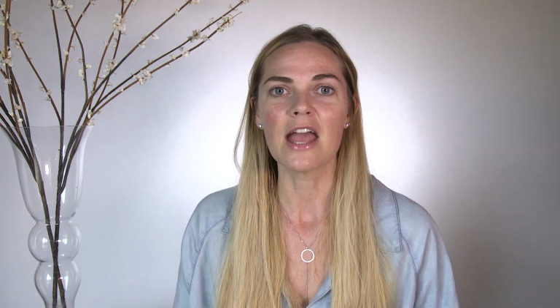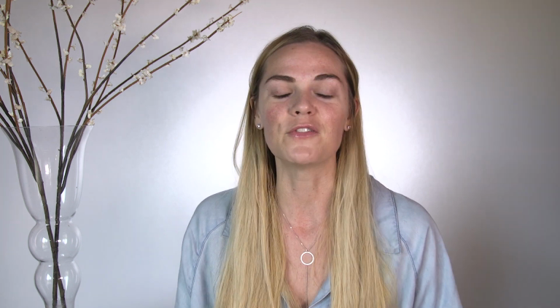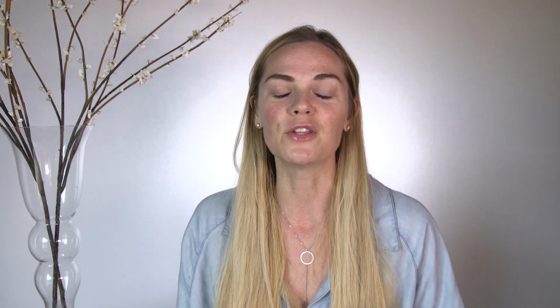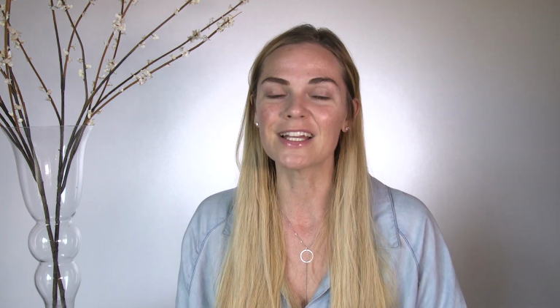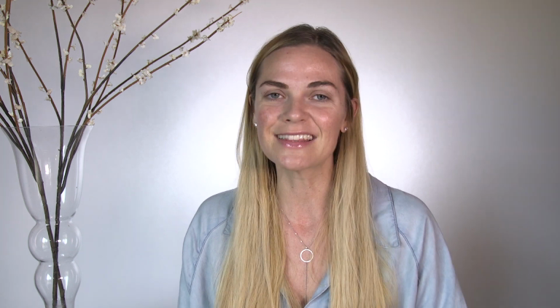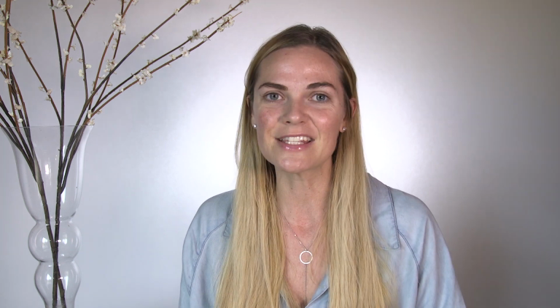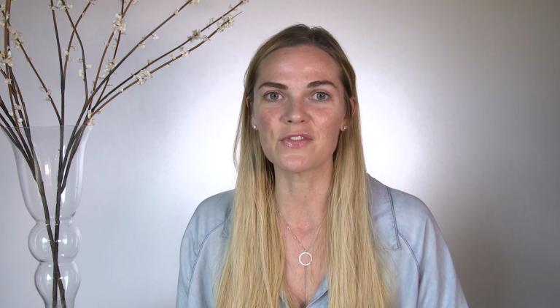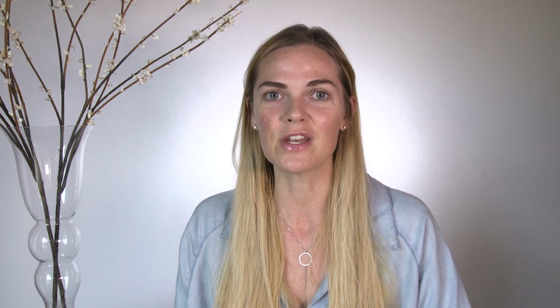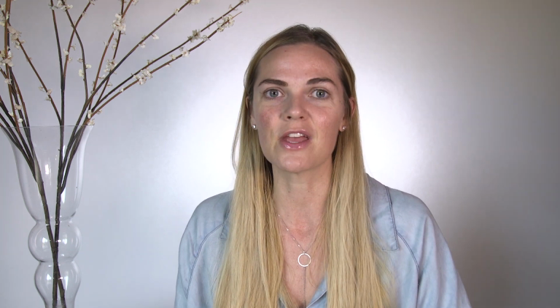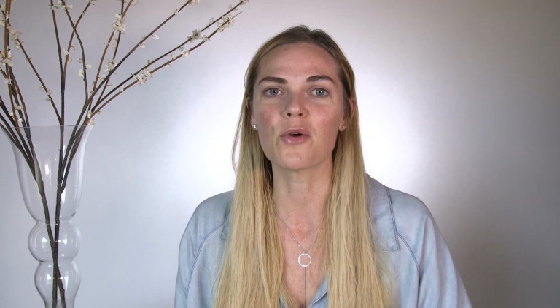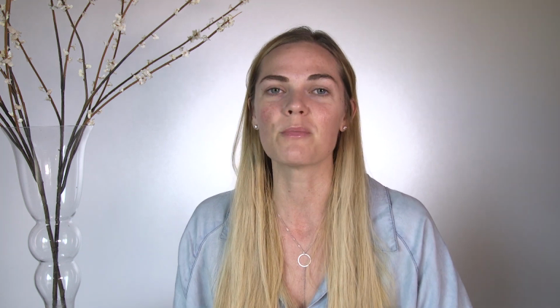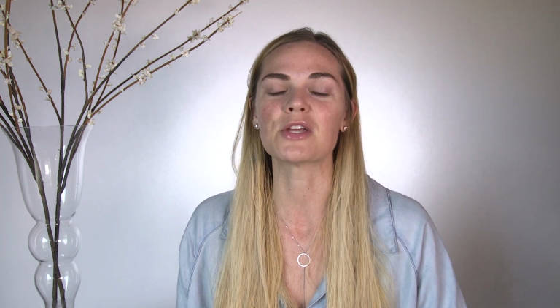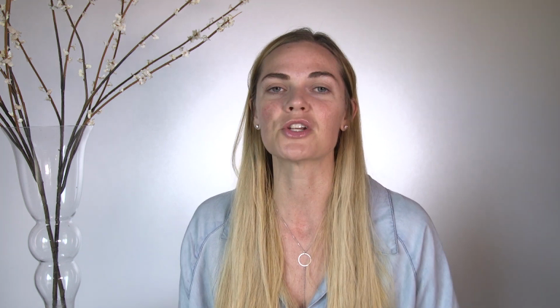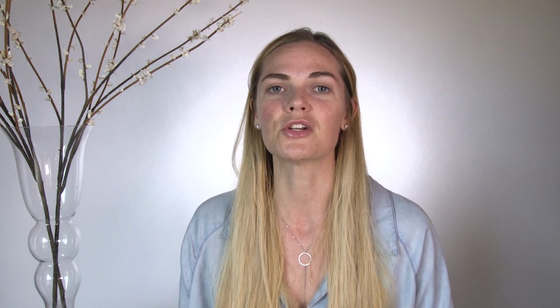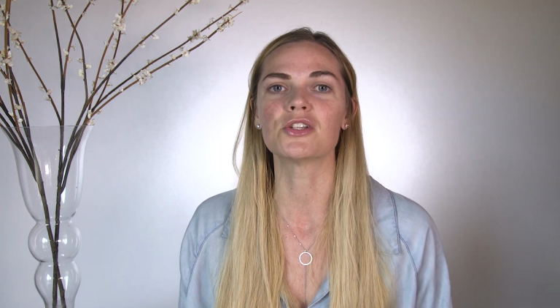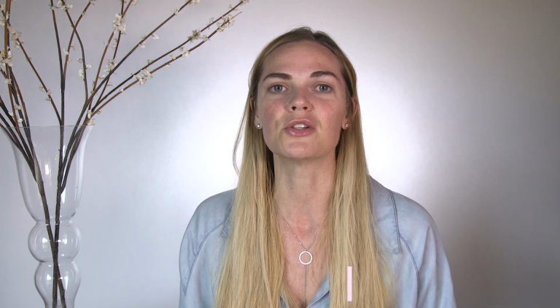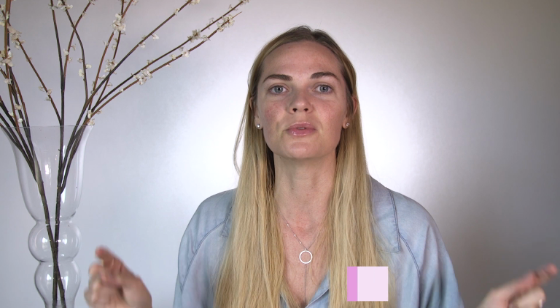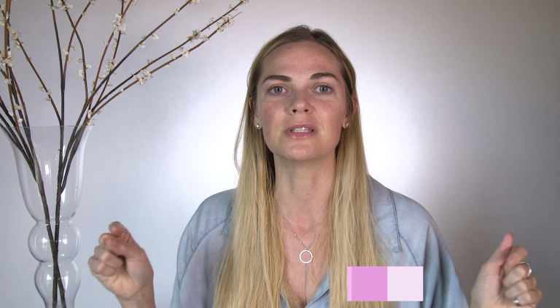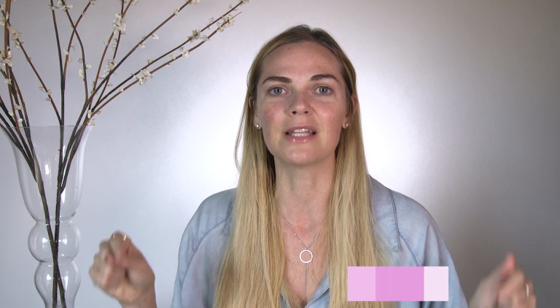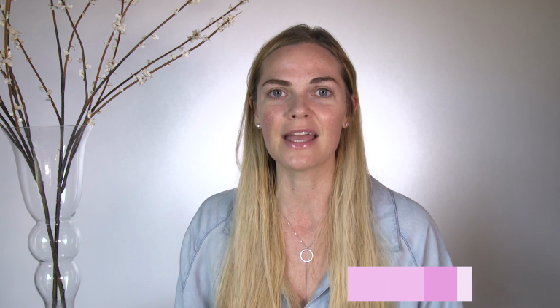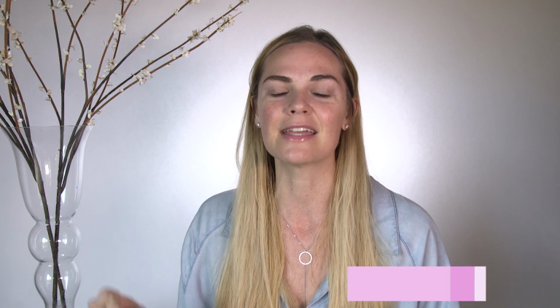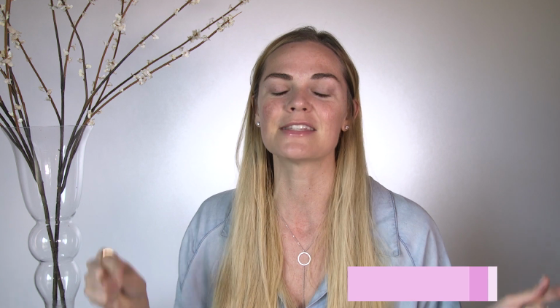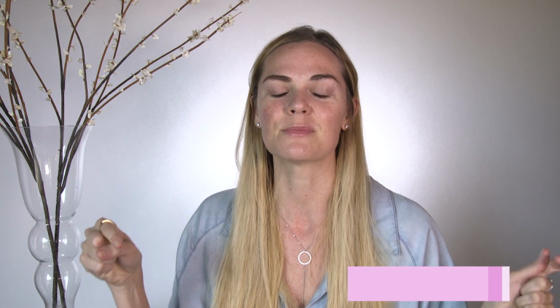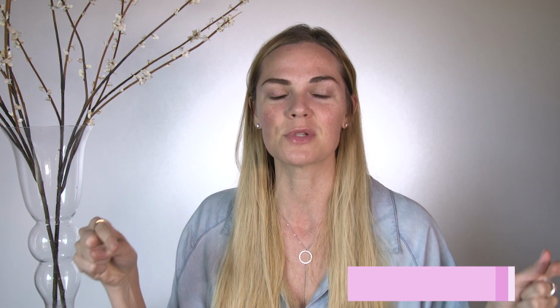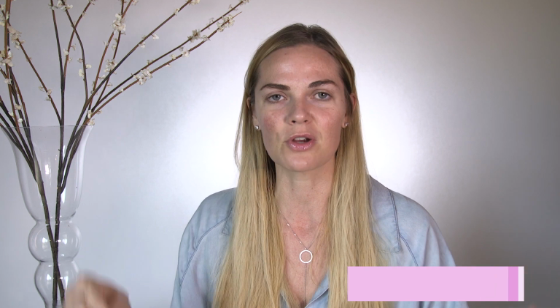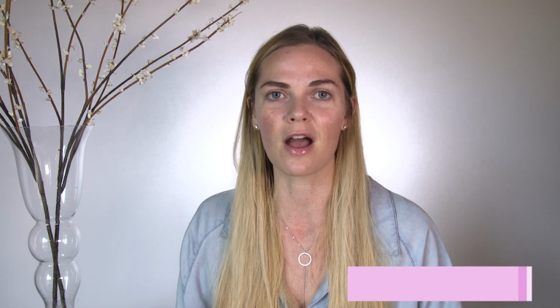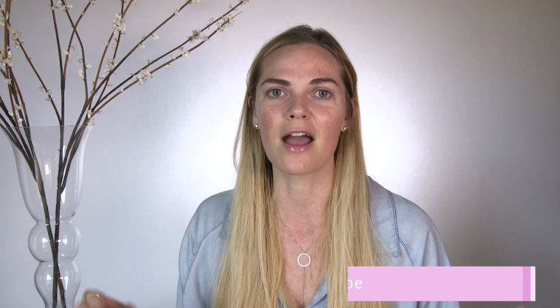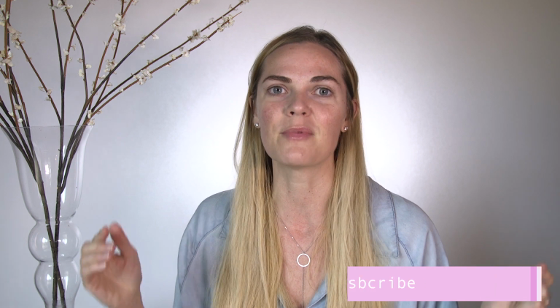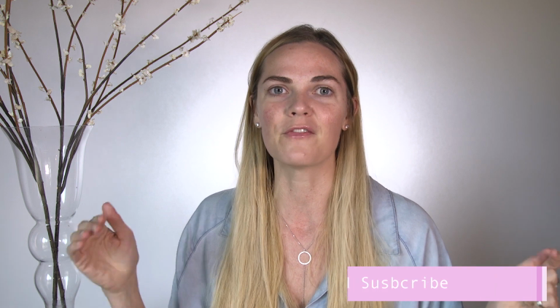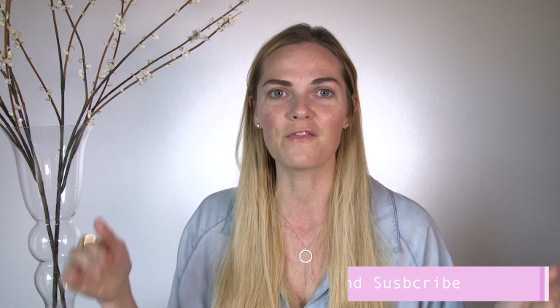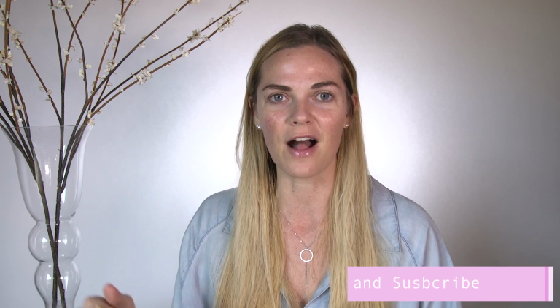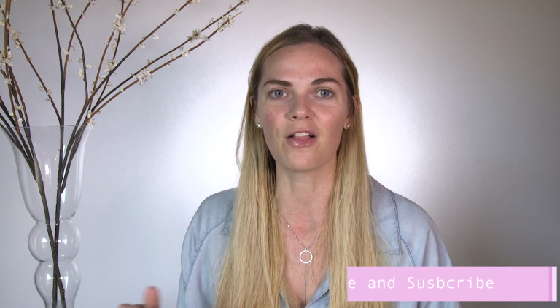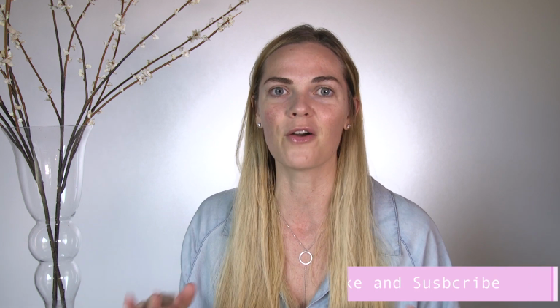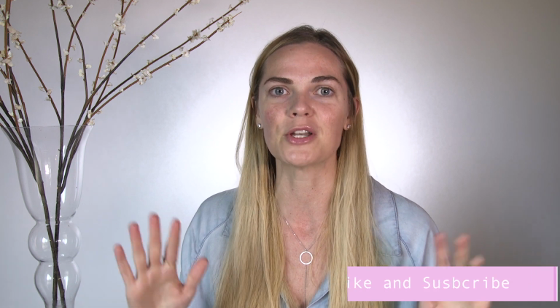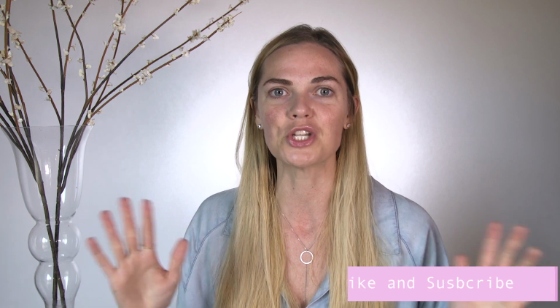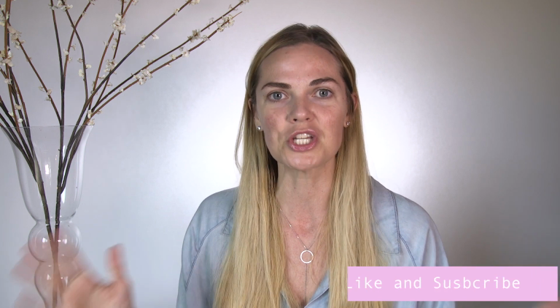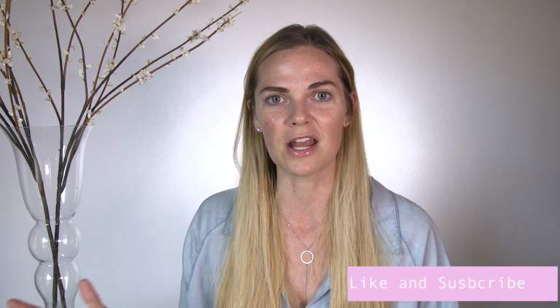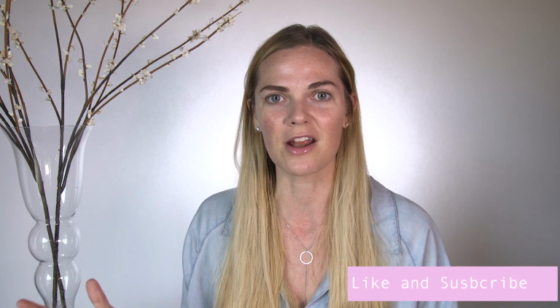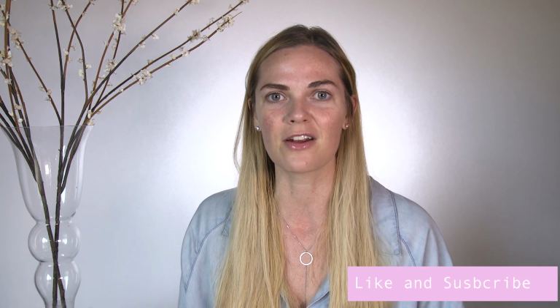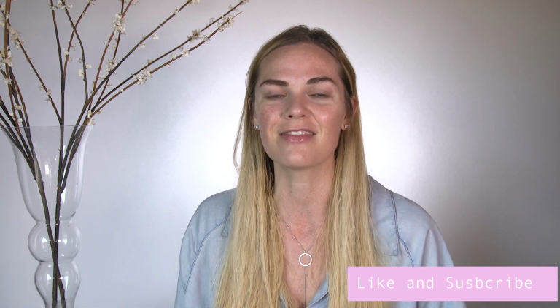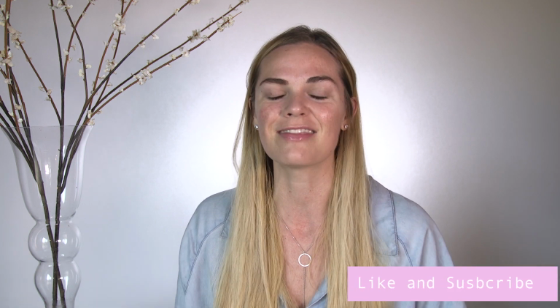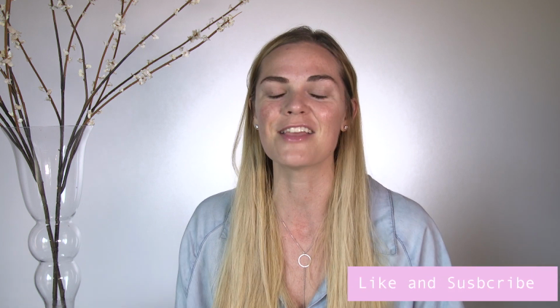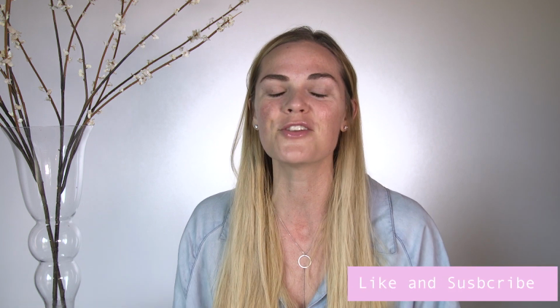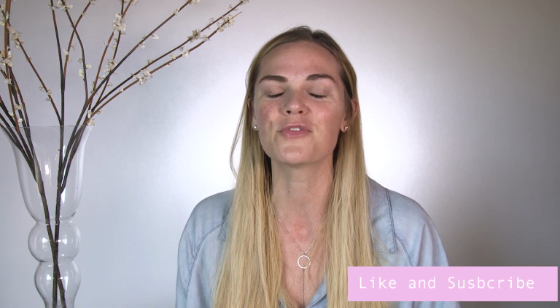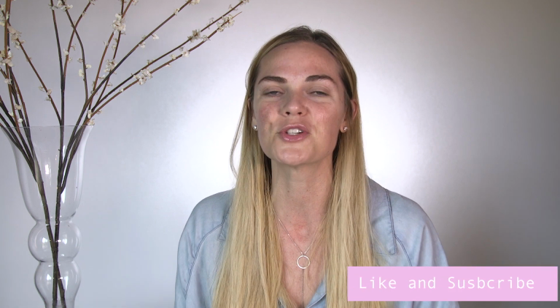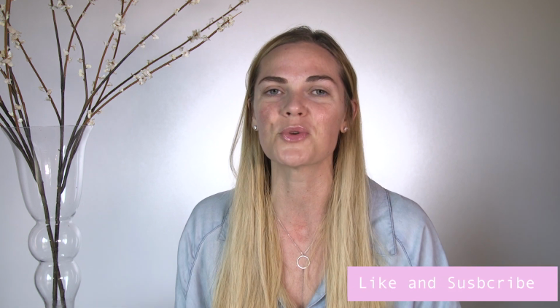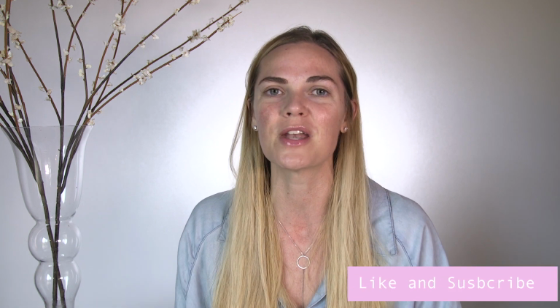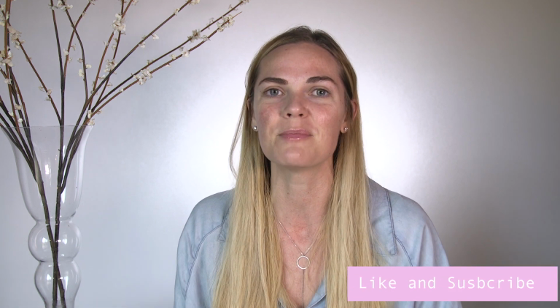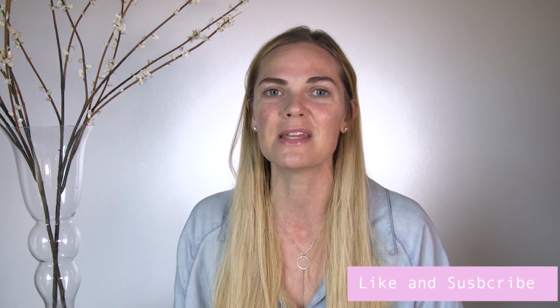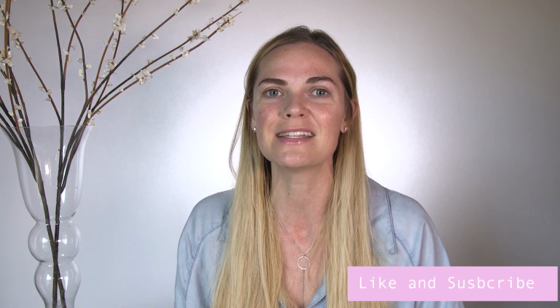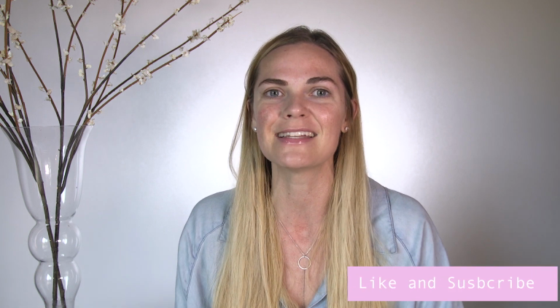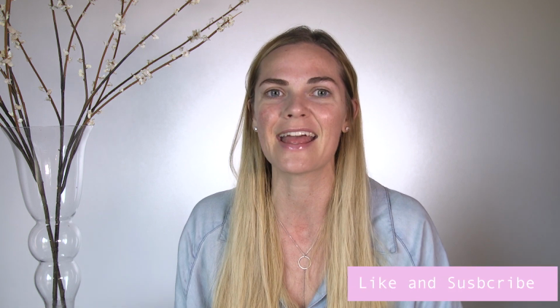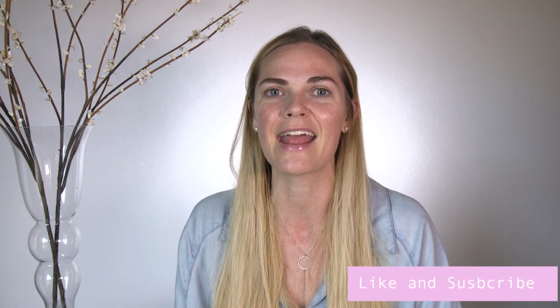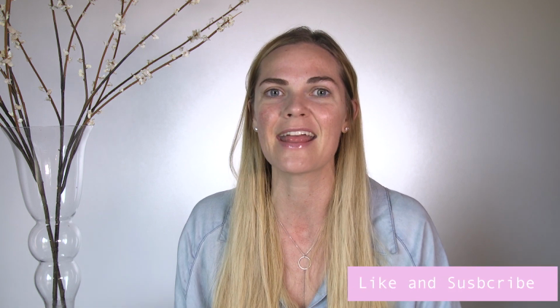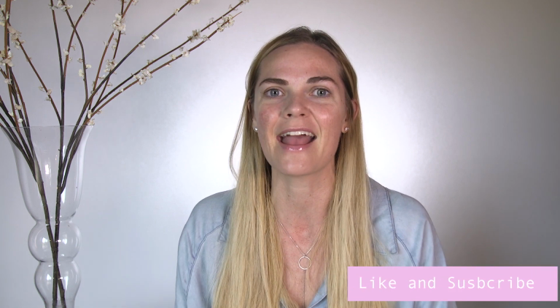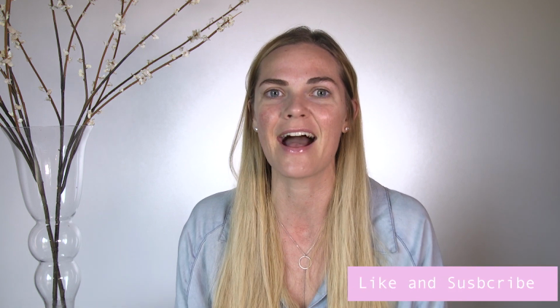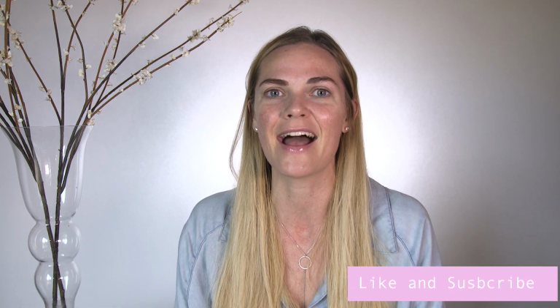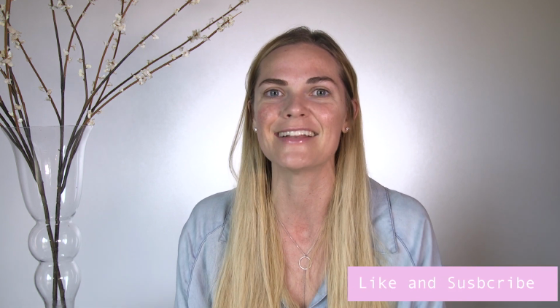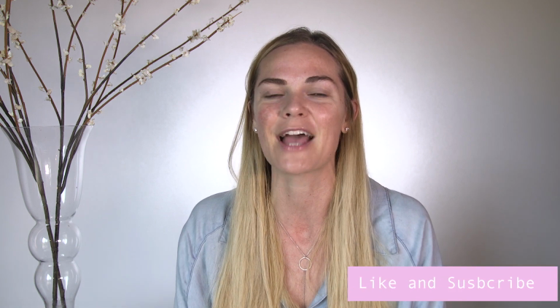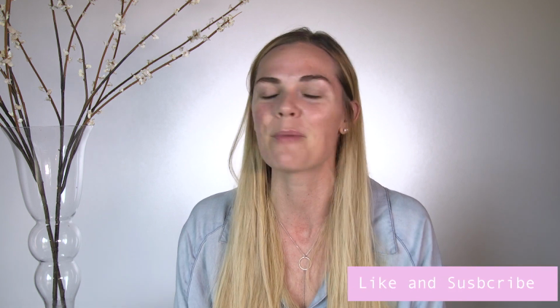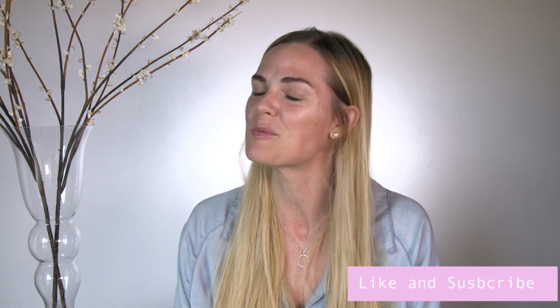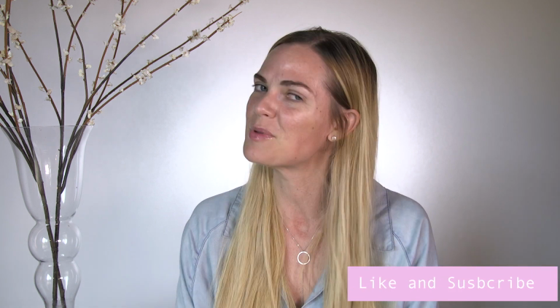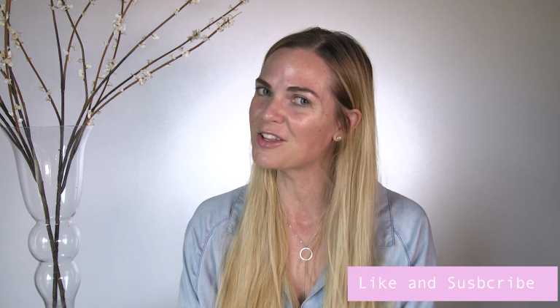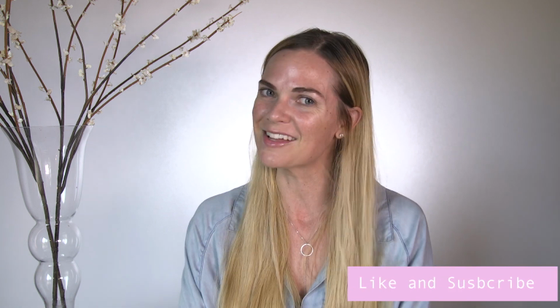If you like this video, make sure to like, subscribe, follow, and share. Thank you for joining me today and happy peeling!